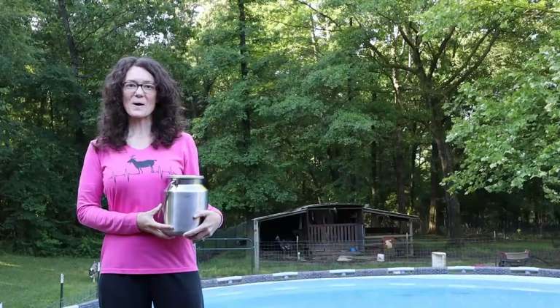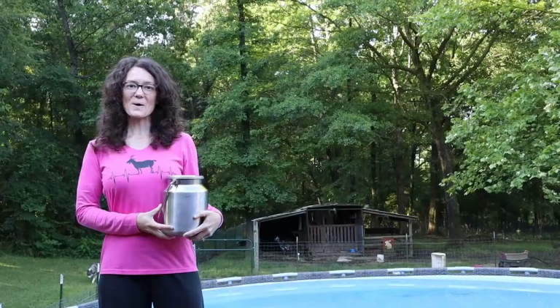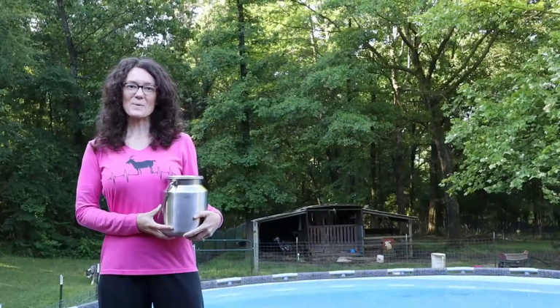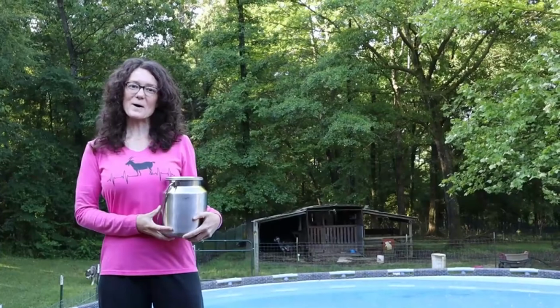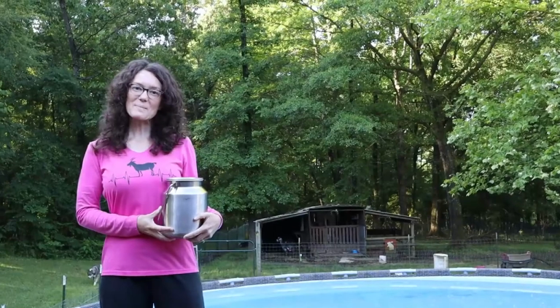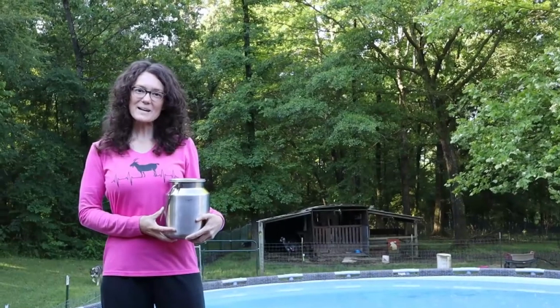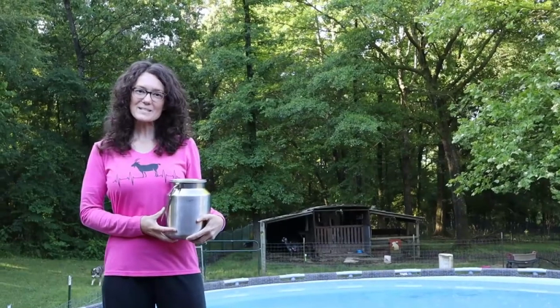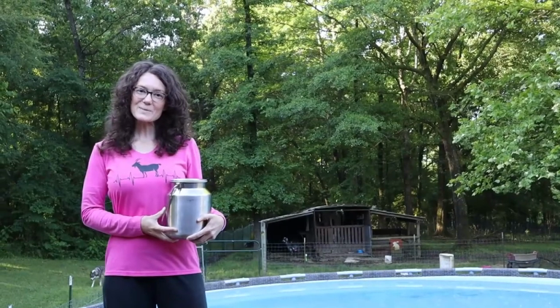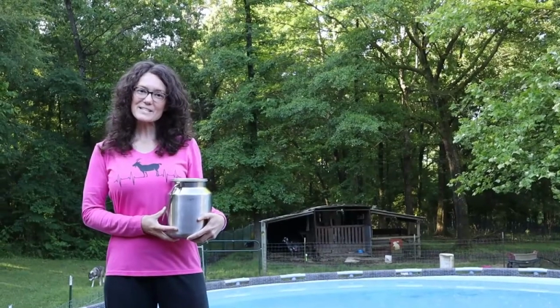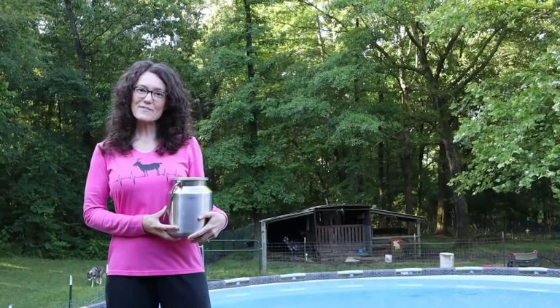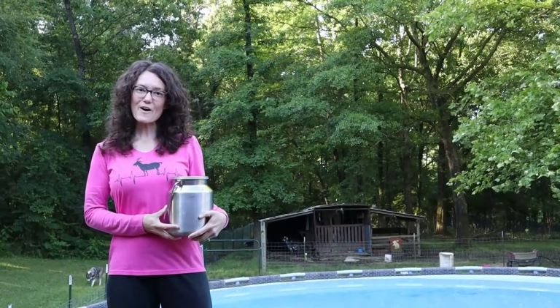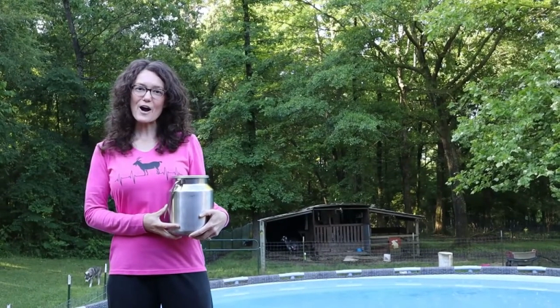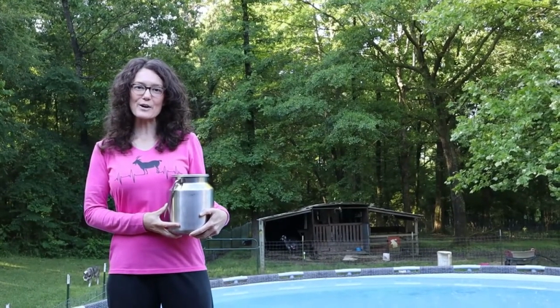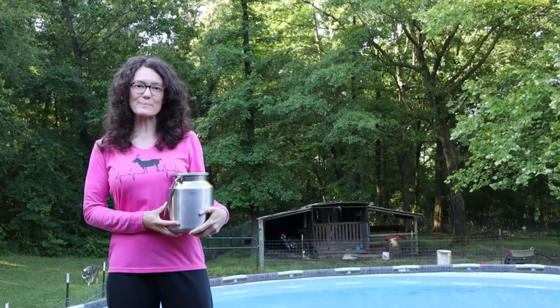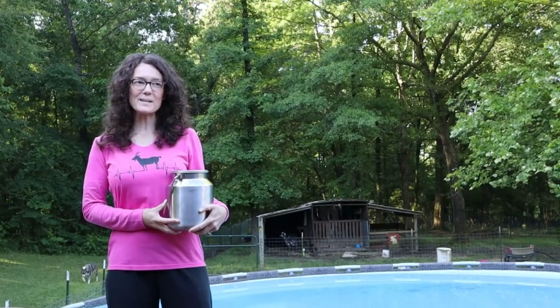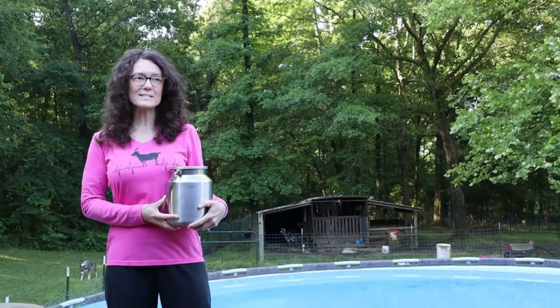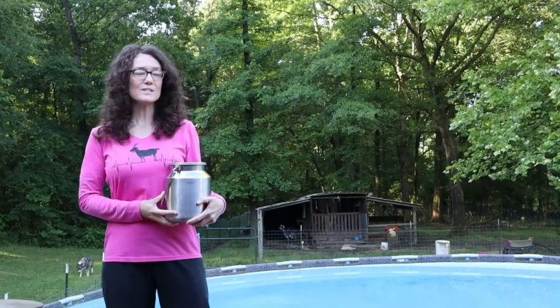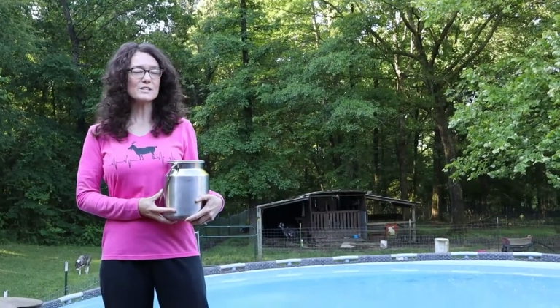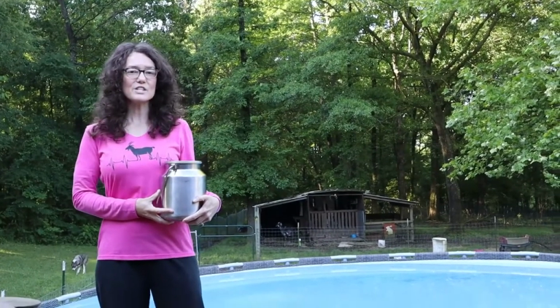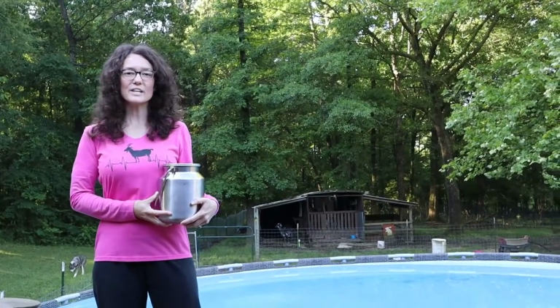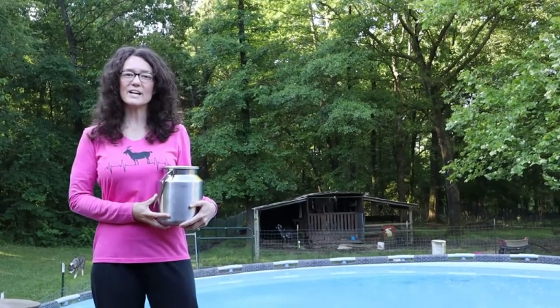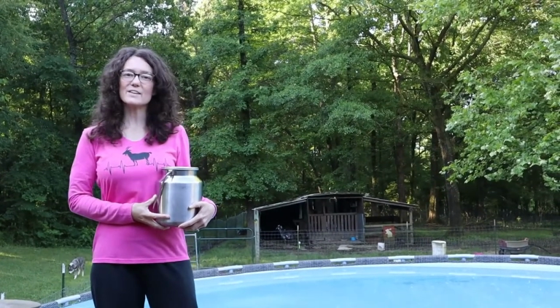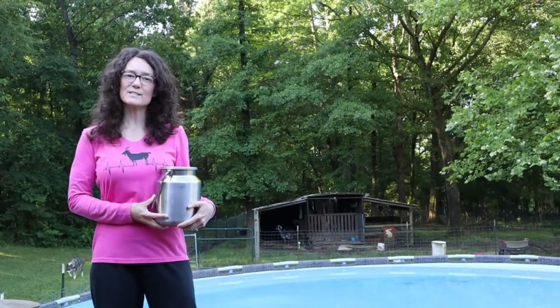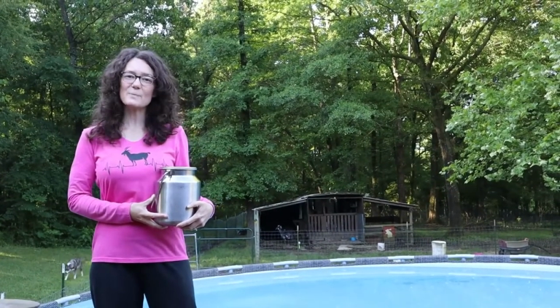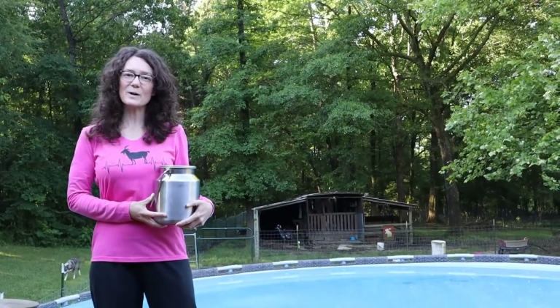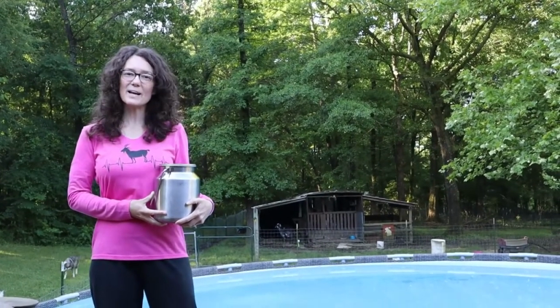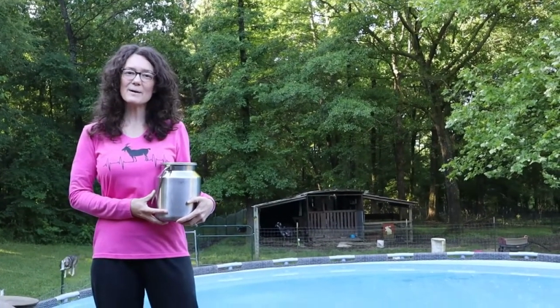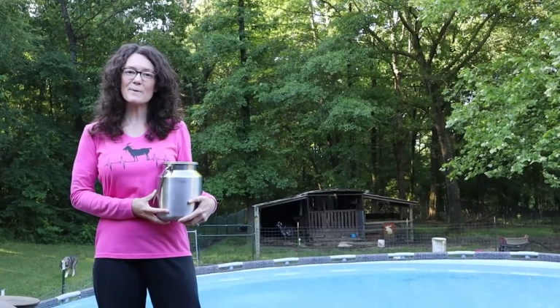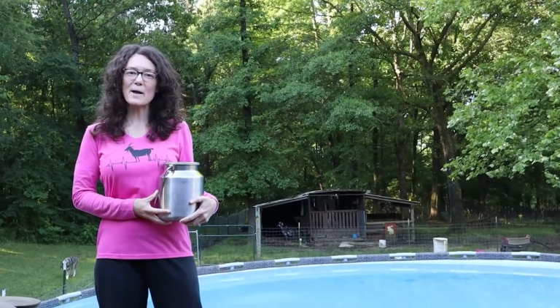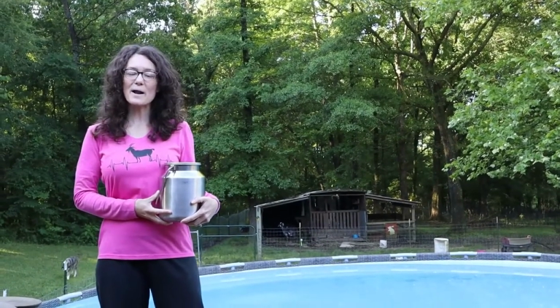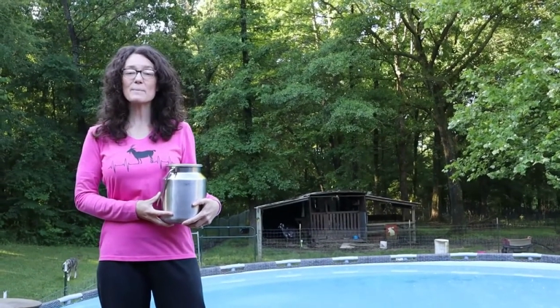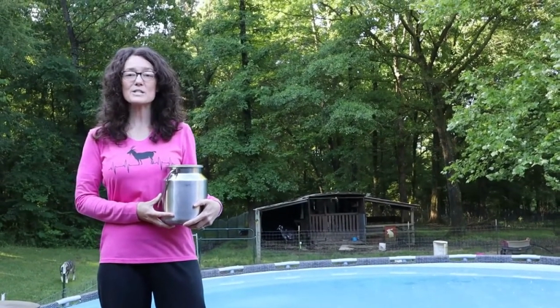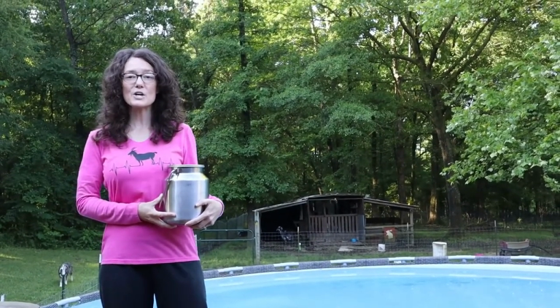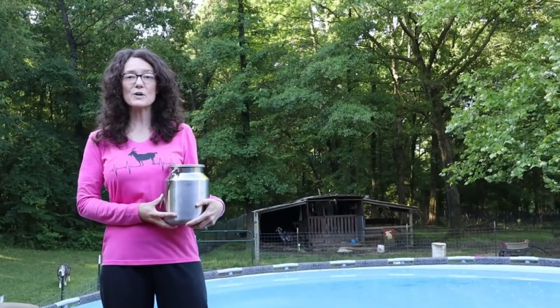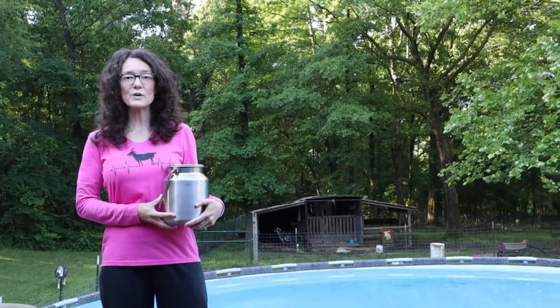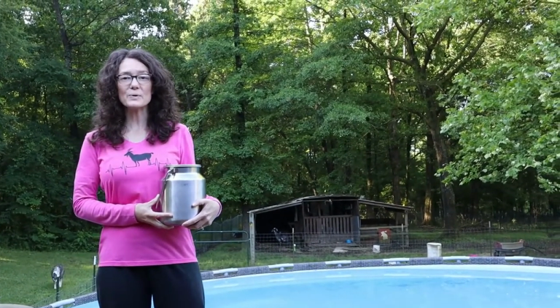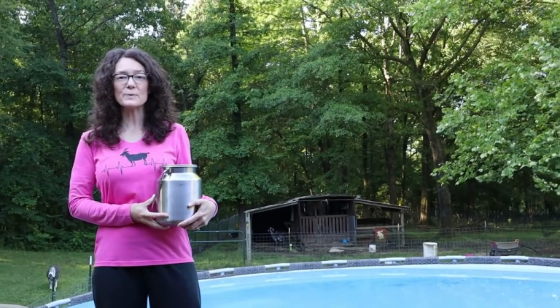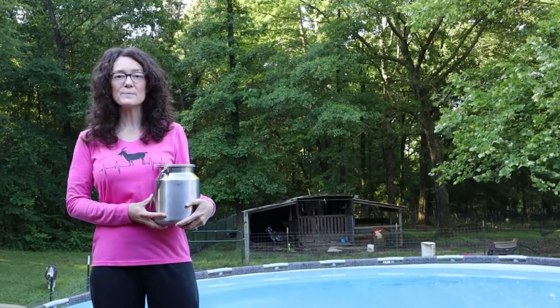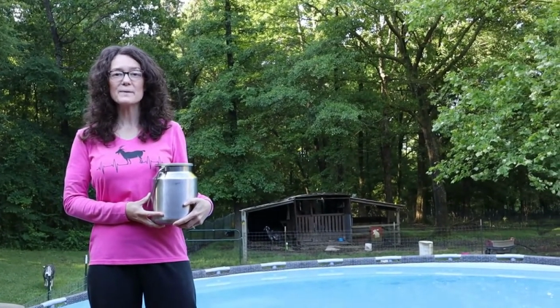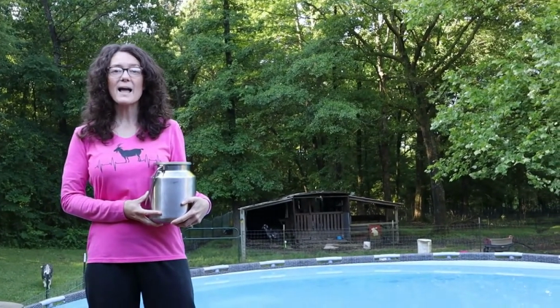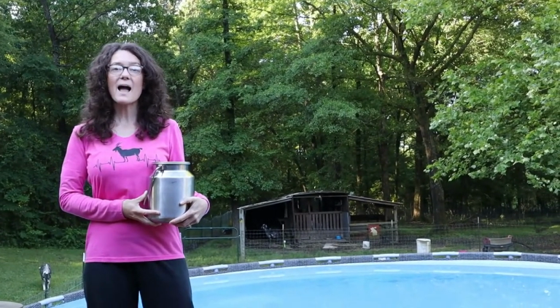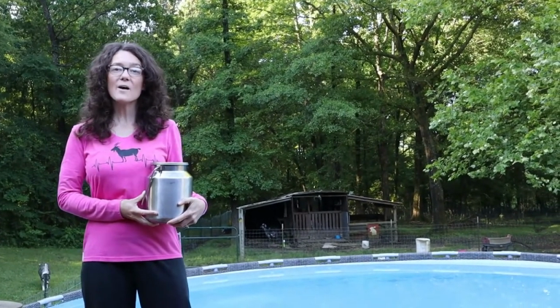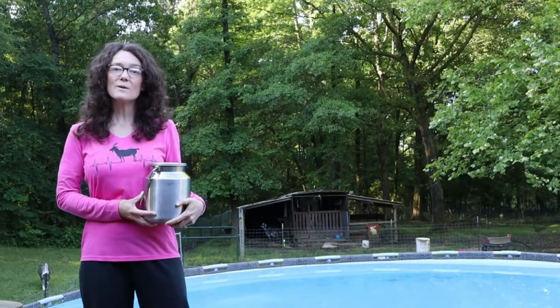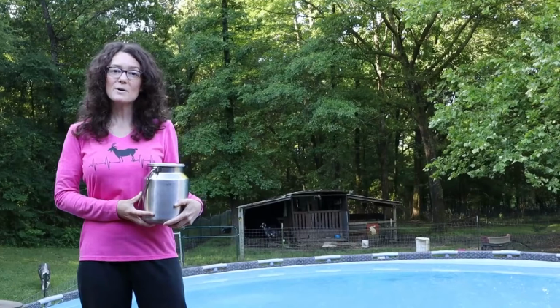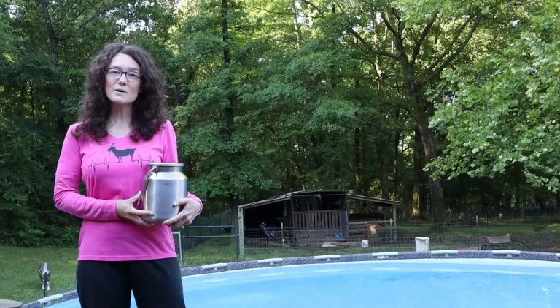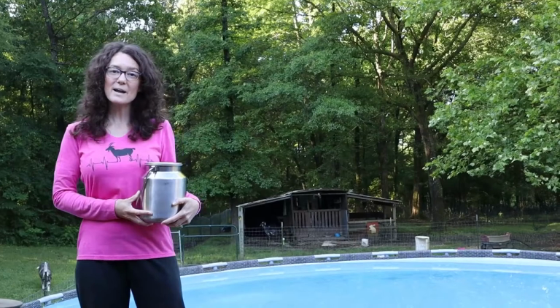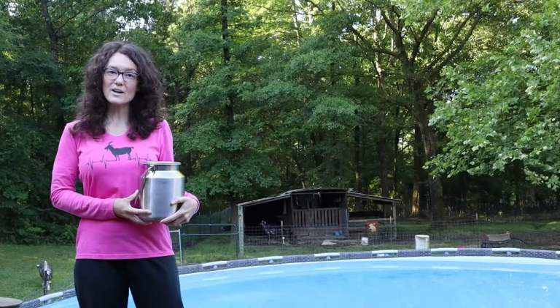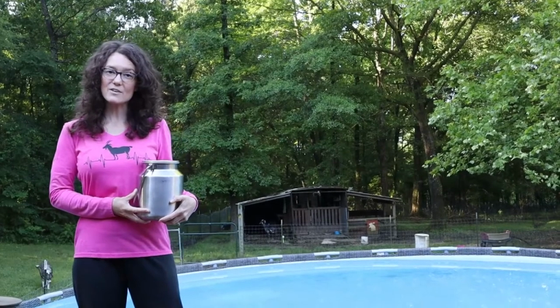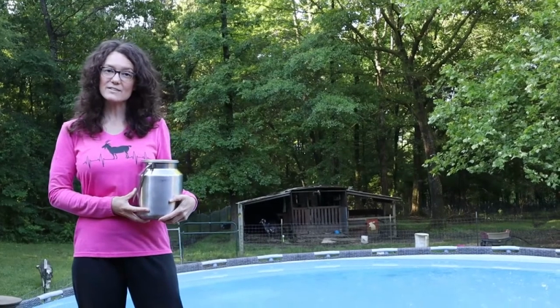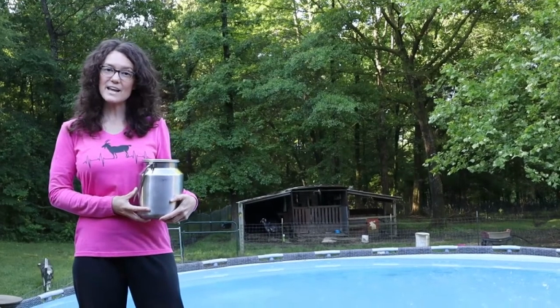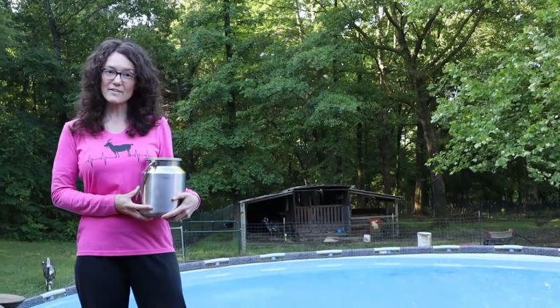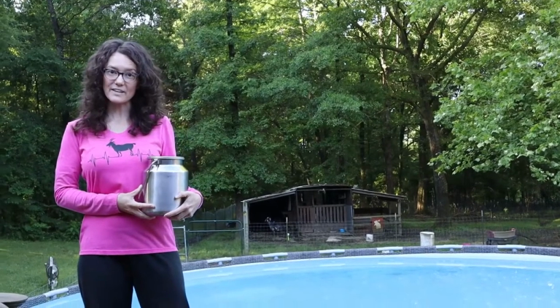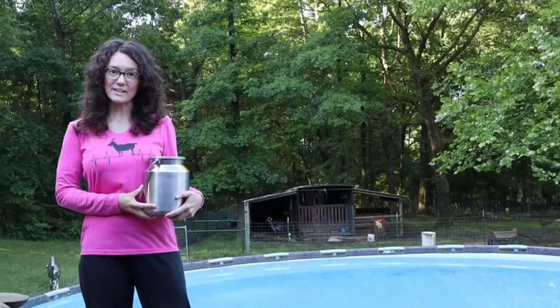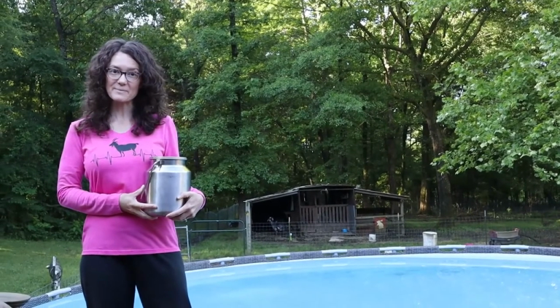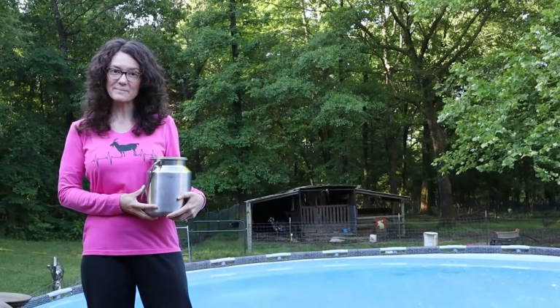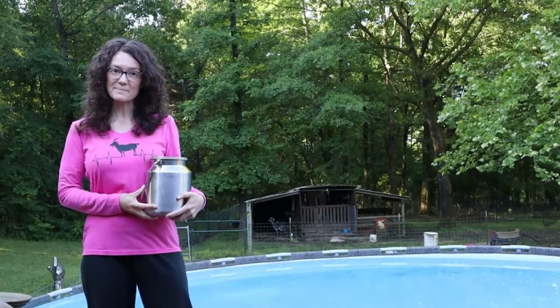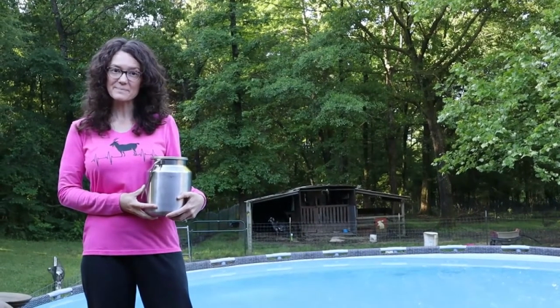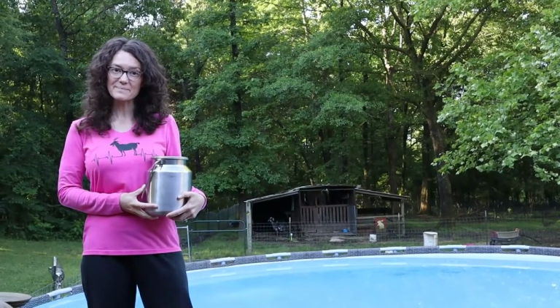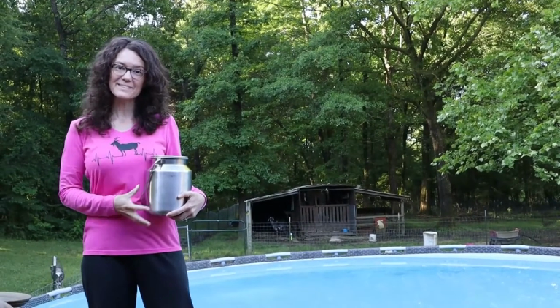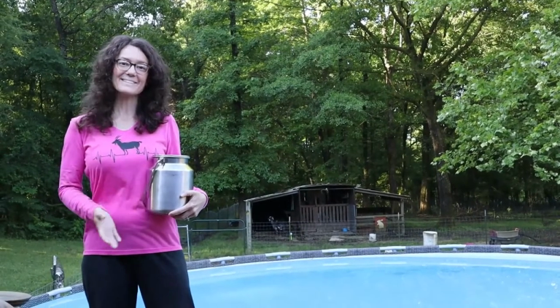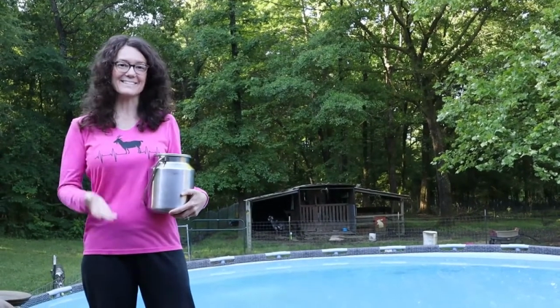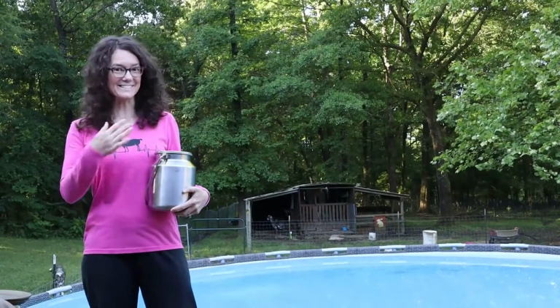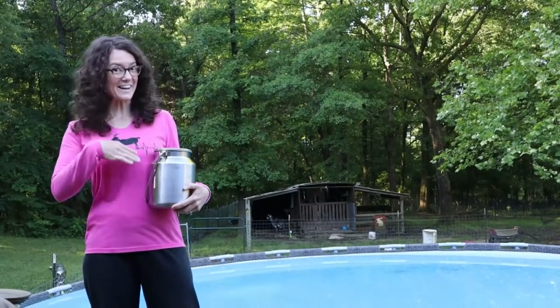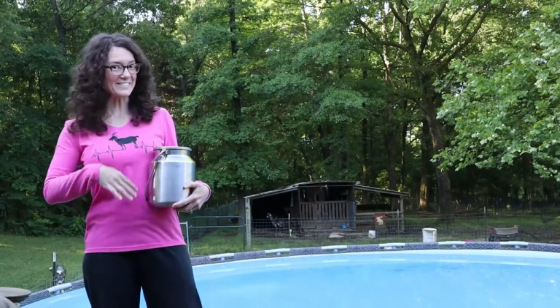Welcome back to Sweet Tea Farm. It's a little chilly here this morning, but I'm going to show you how I milk my goat, Daphne. Let's go!